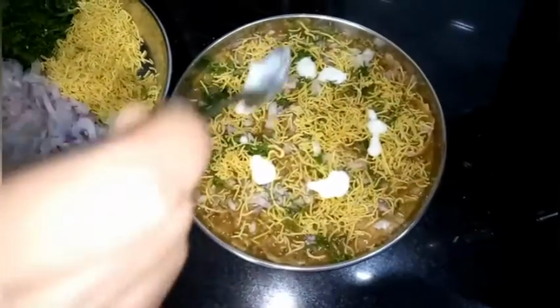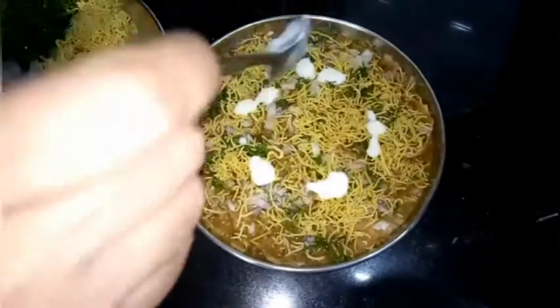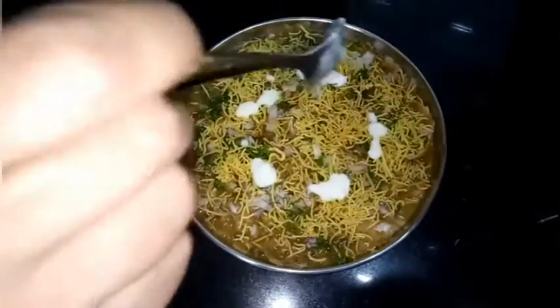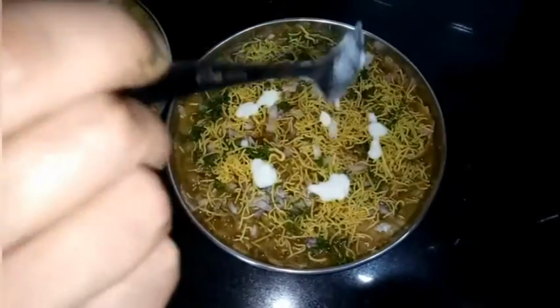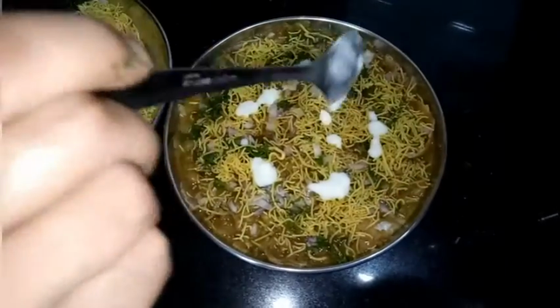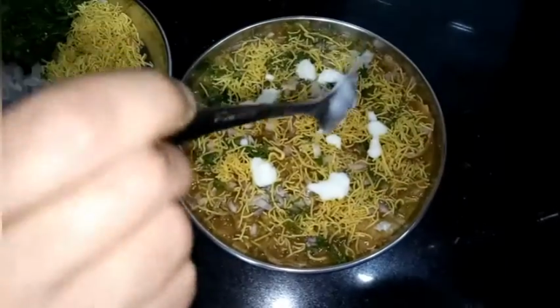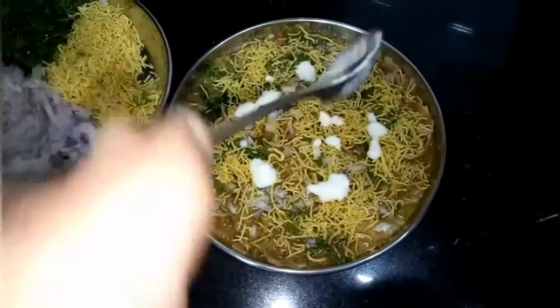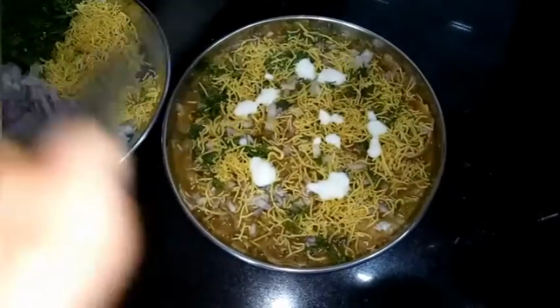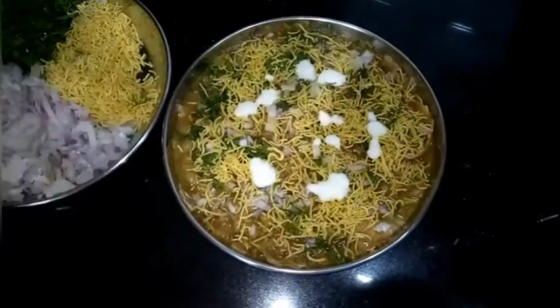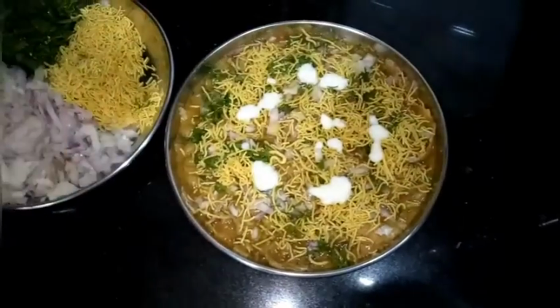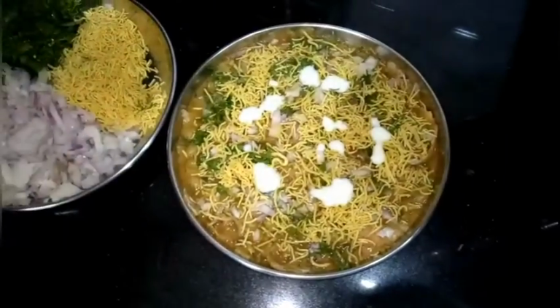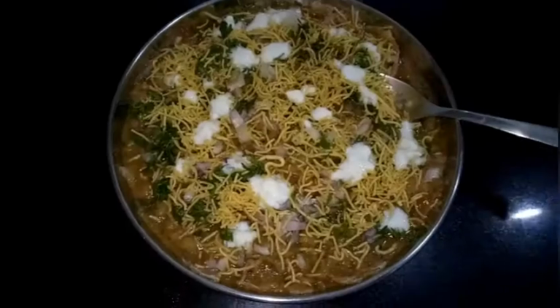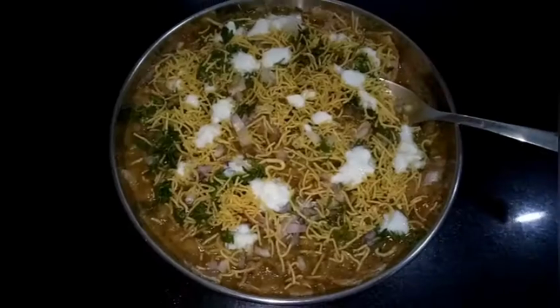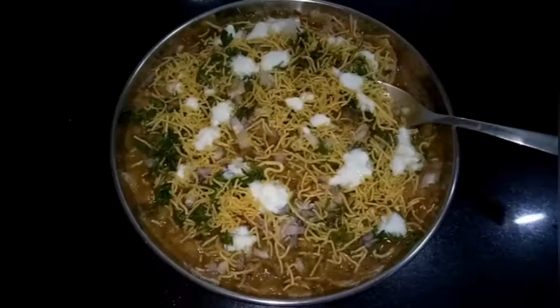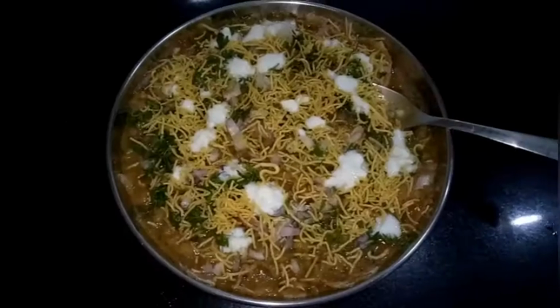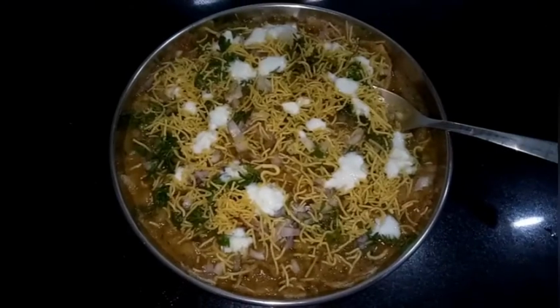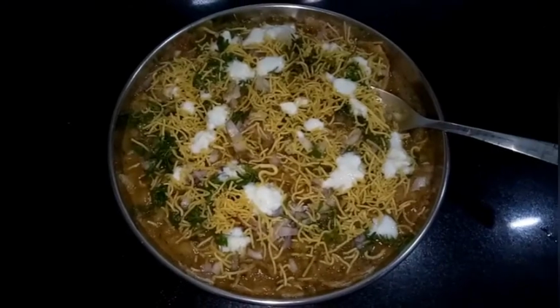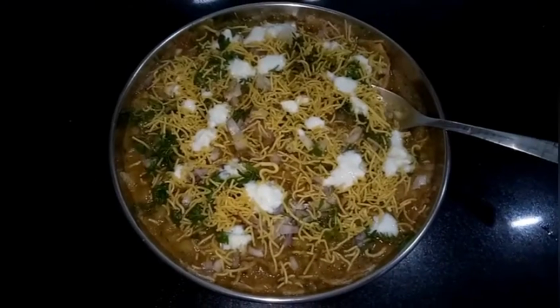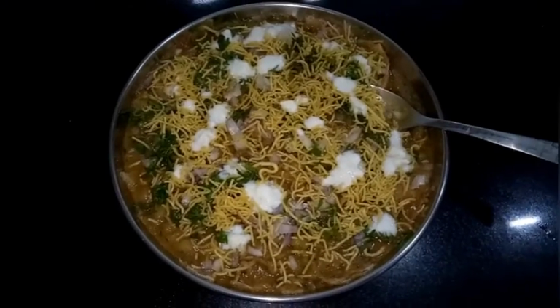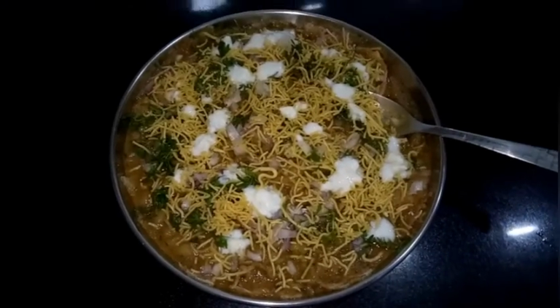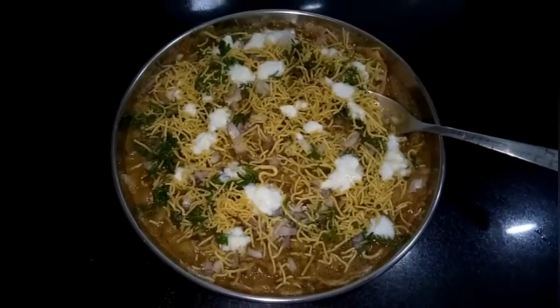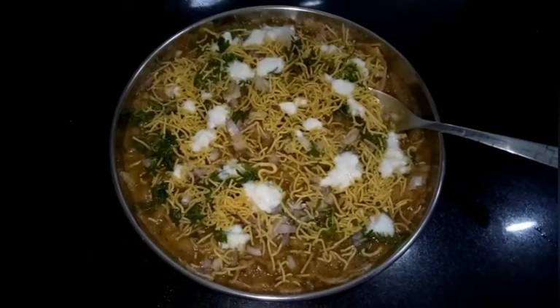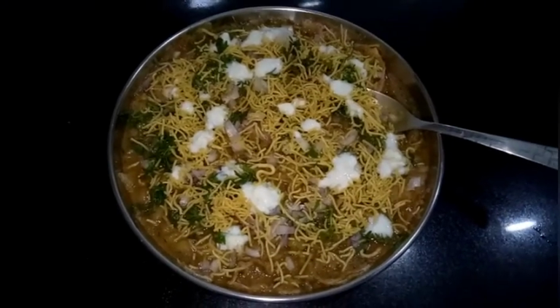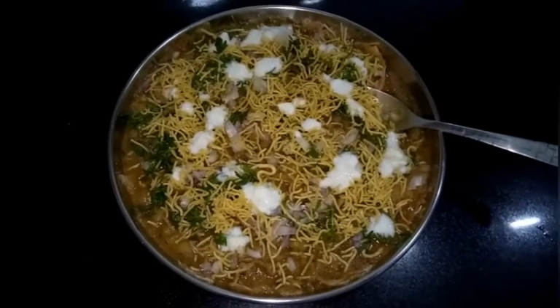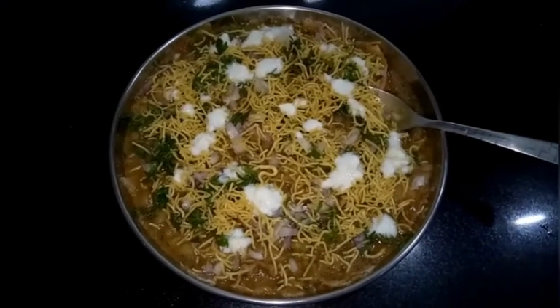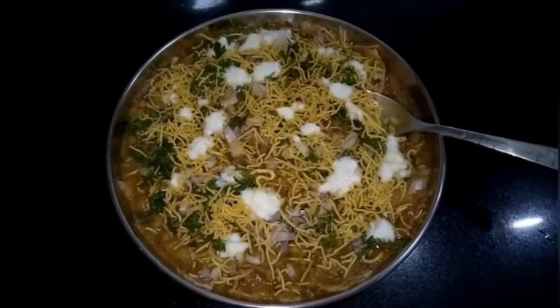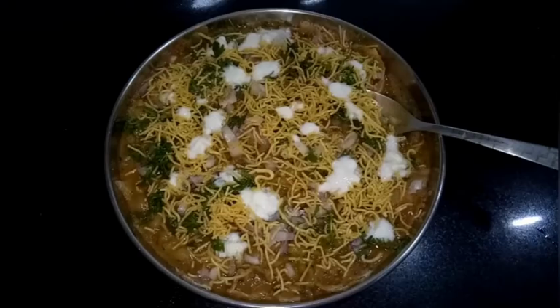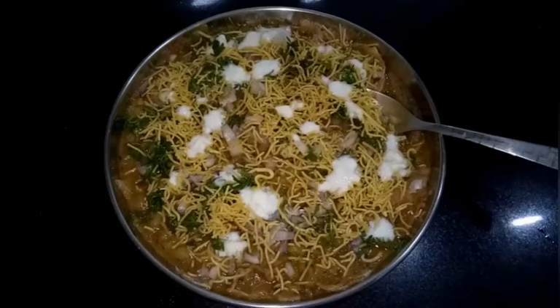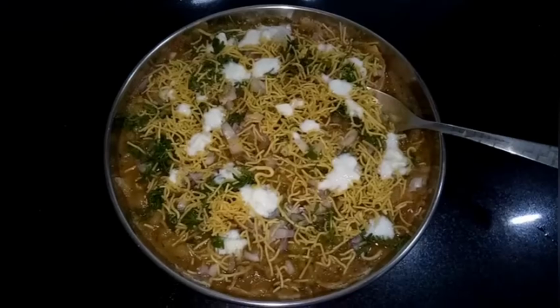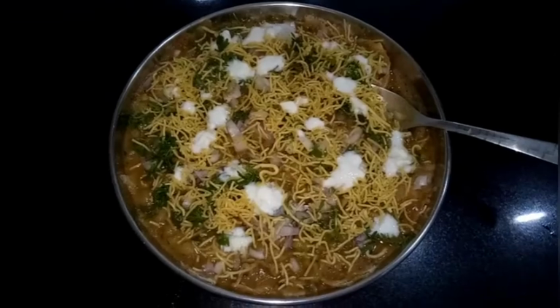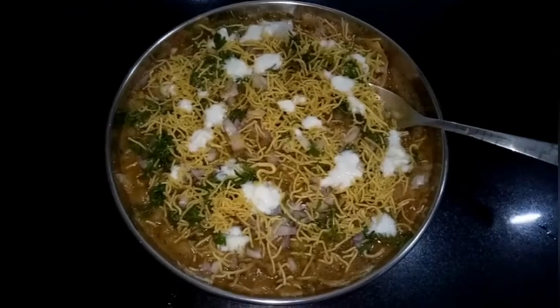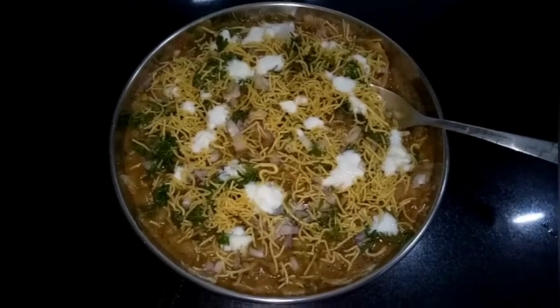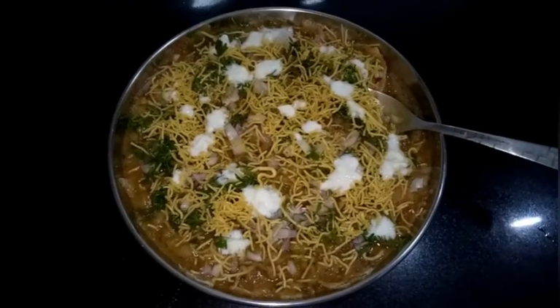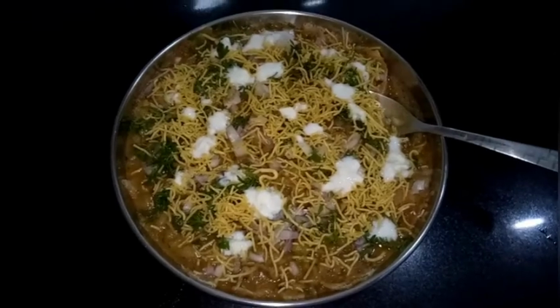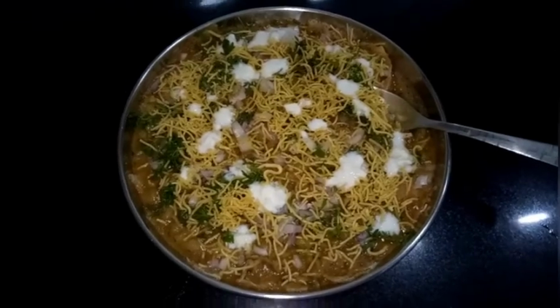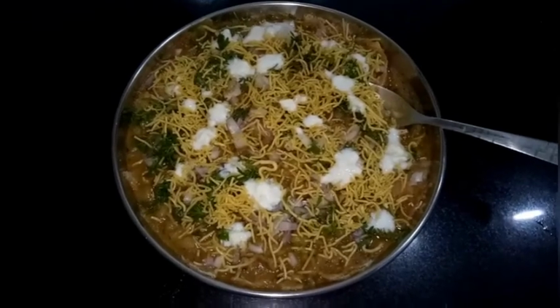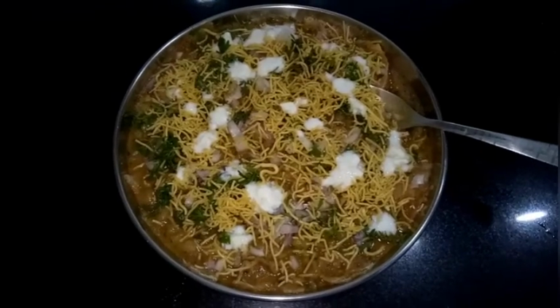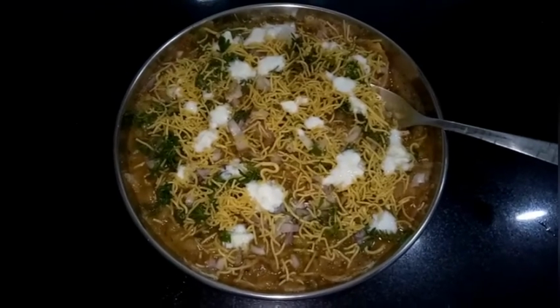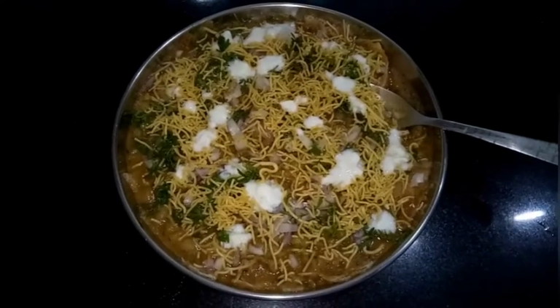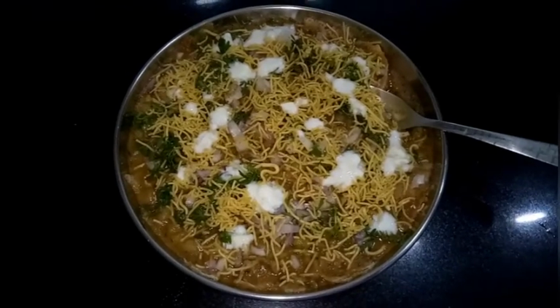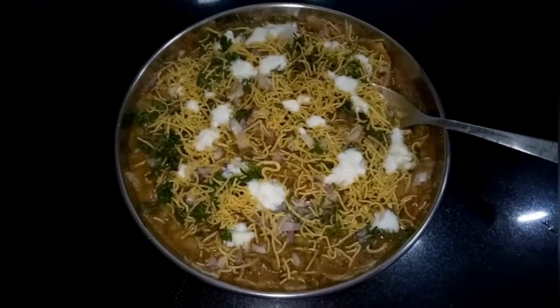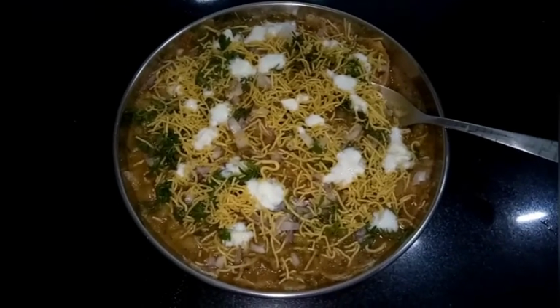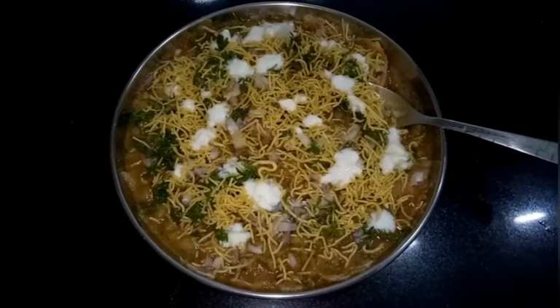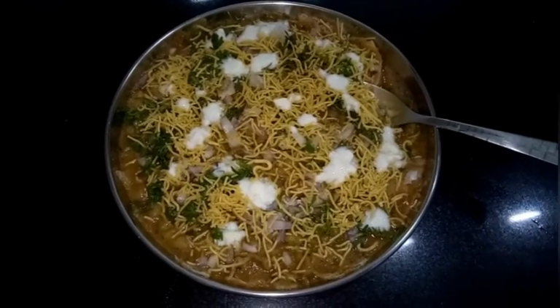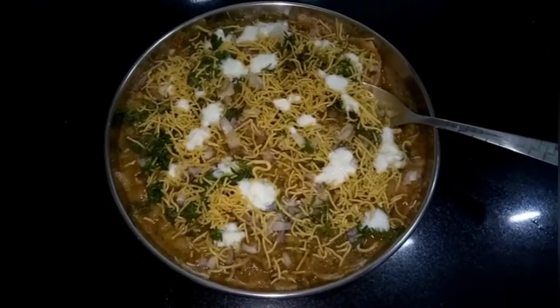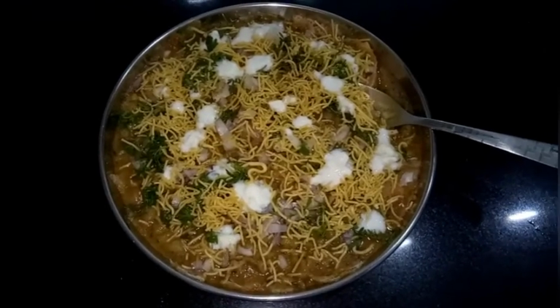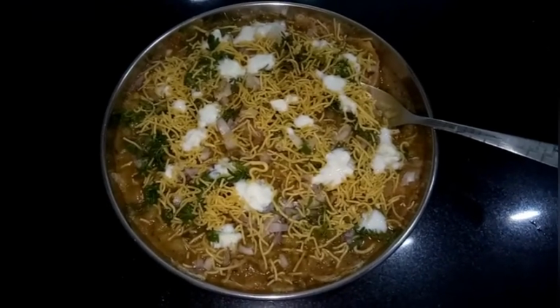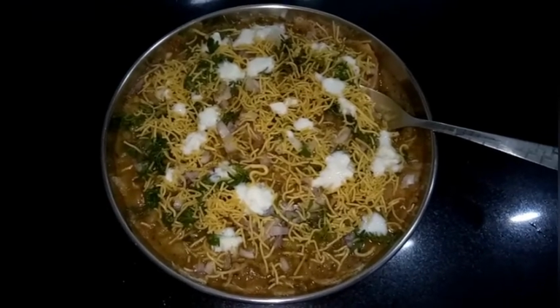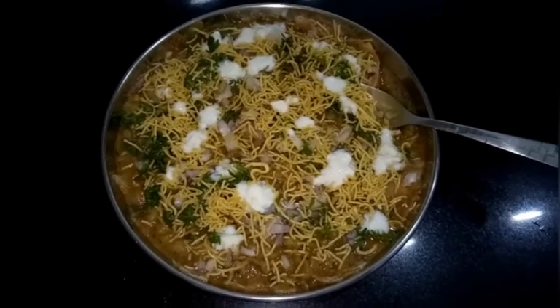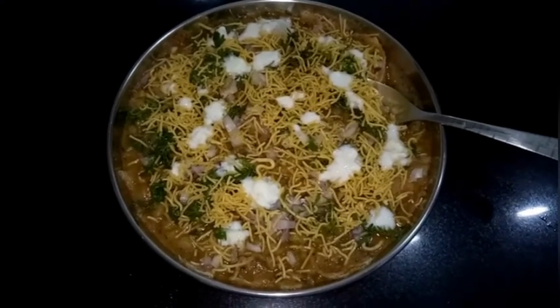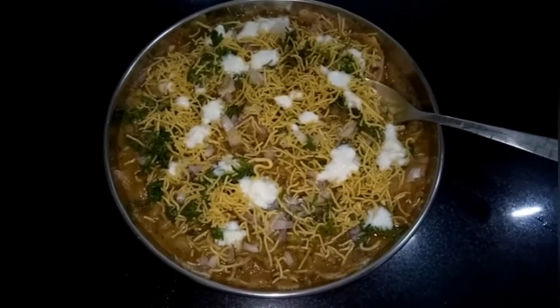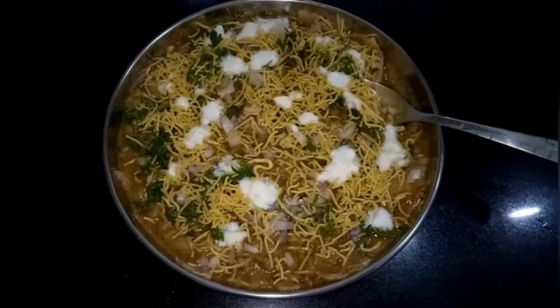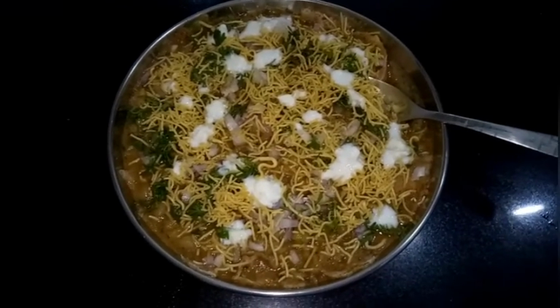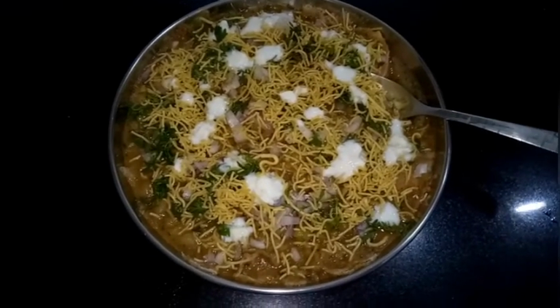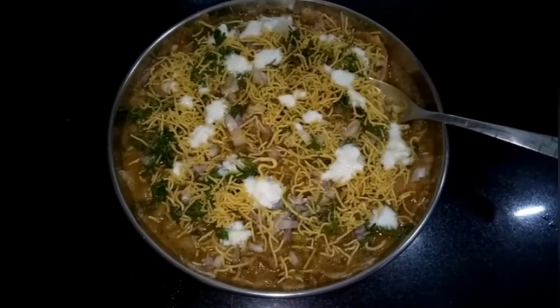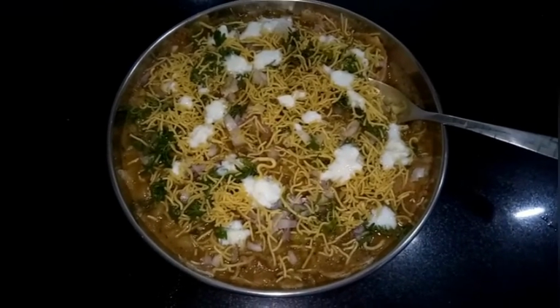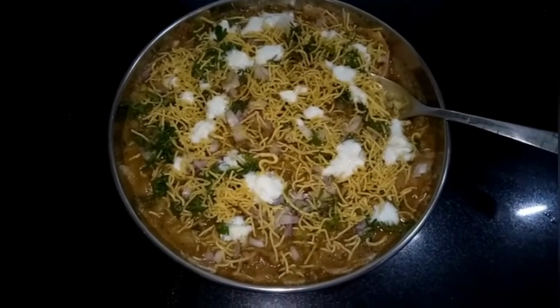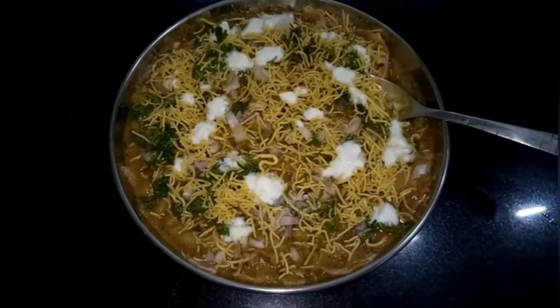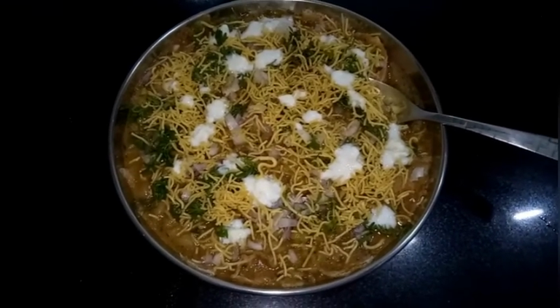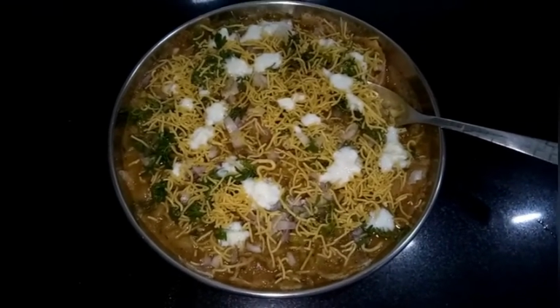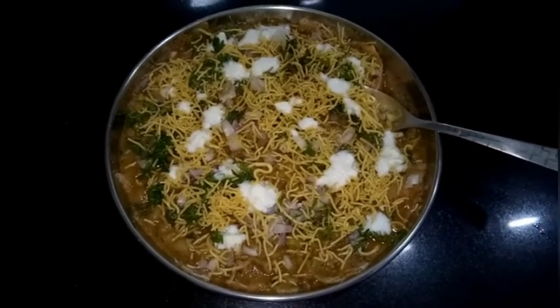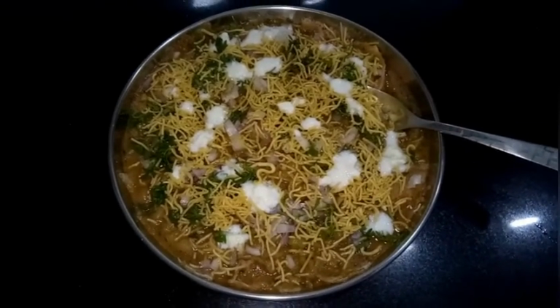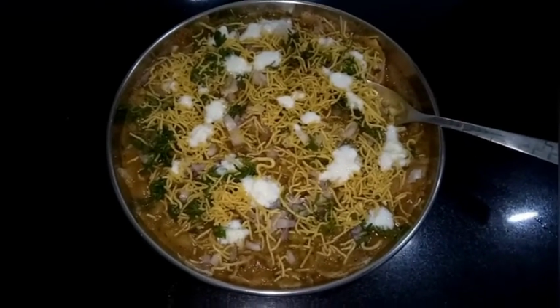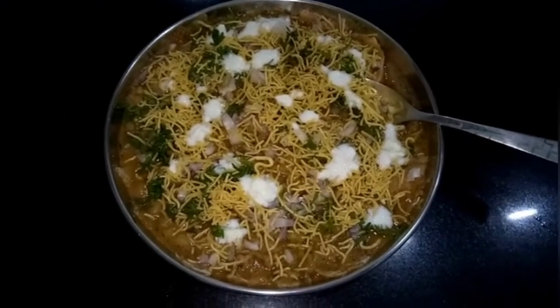Delicious and spicy homemade masala puri is ready to serve. It is a superb evening chaat.